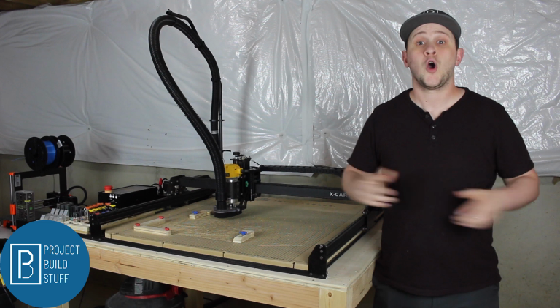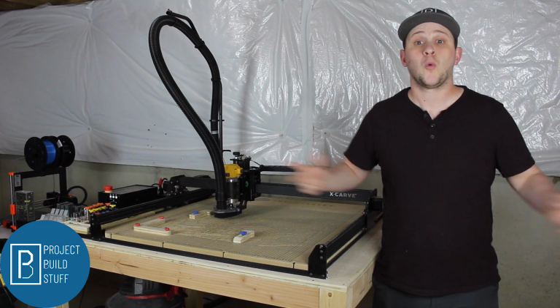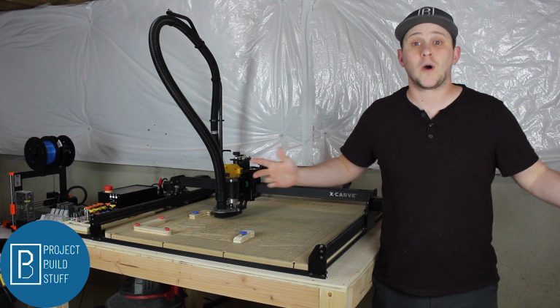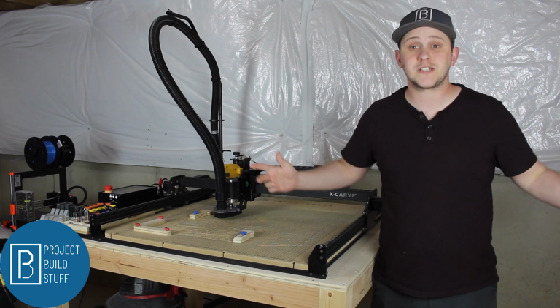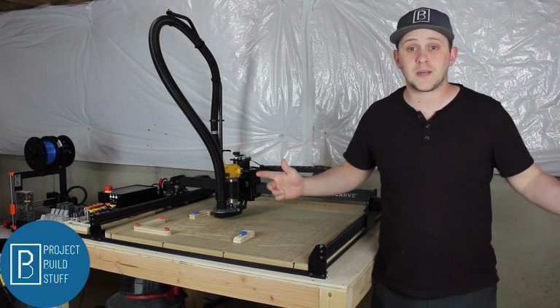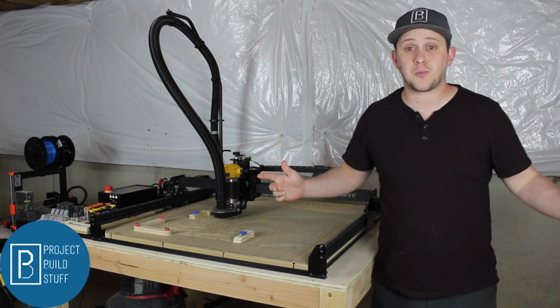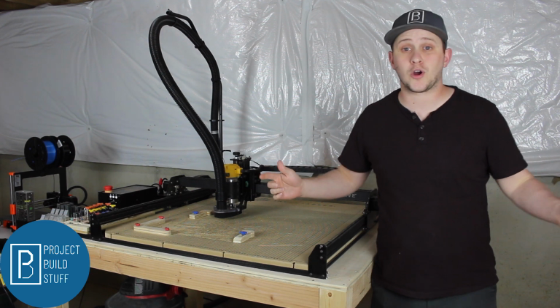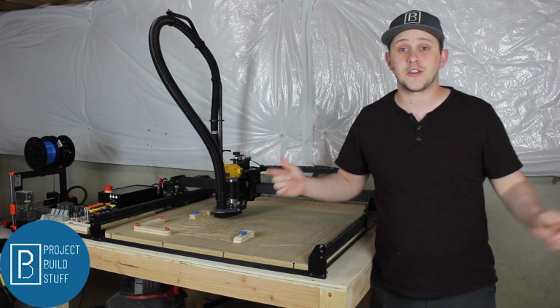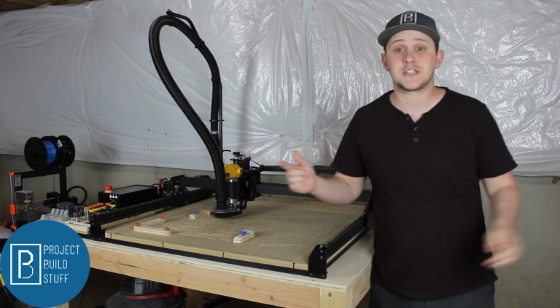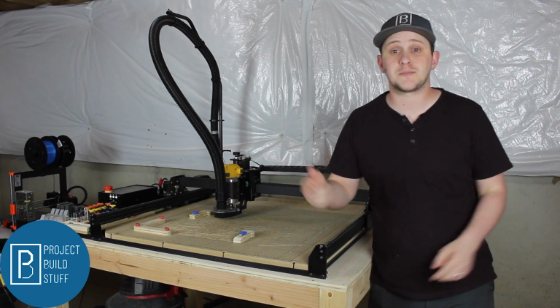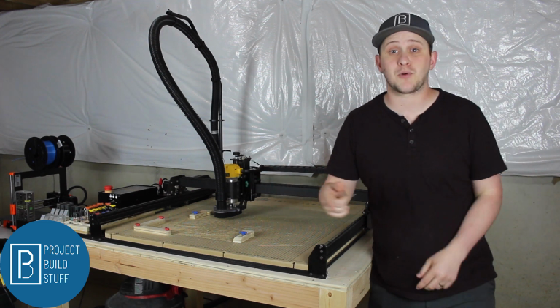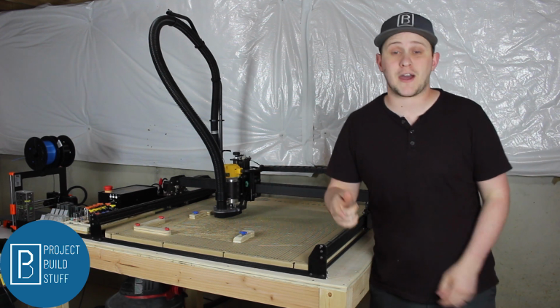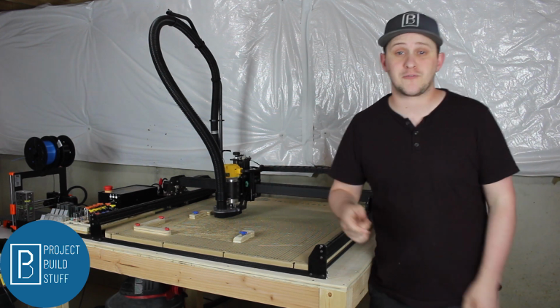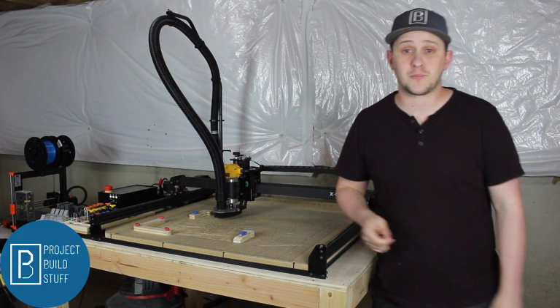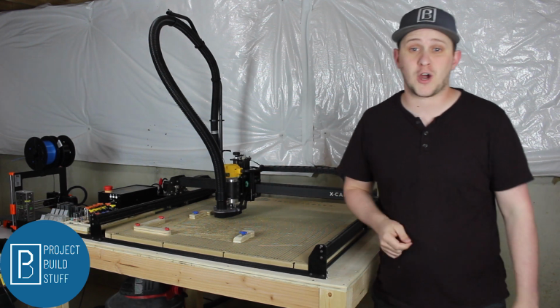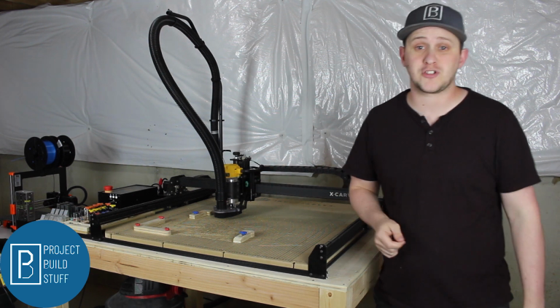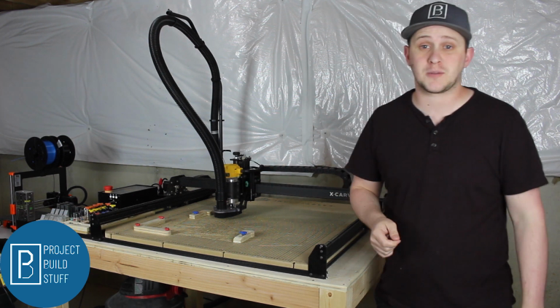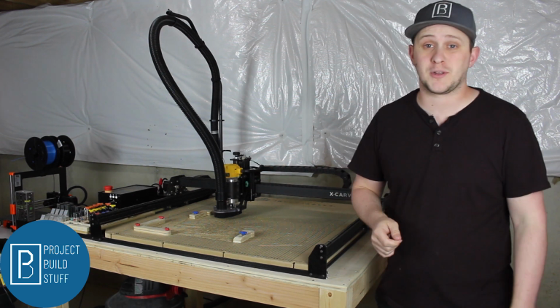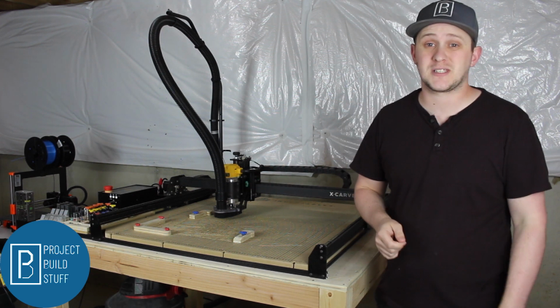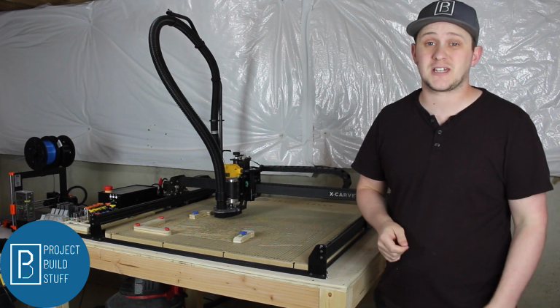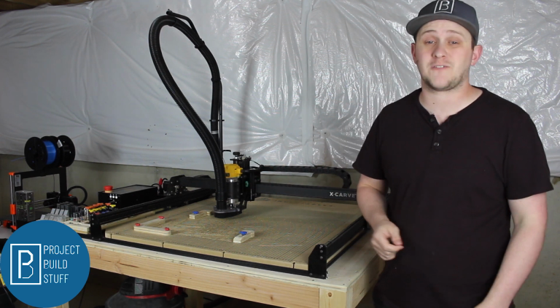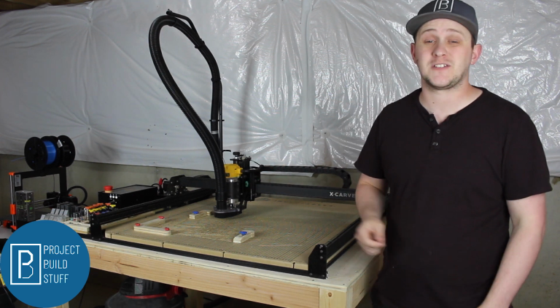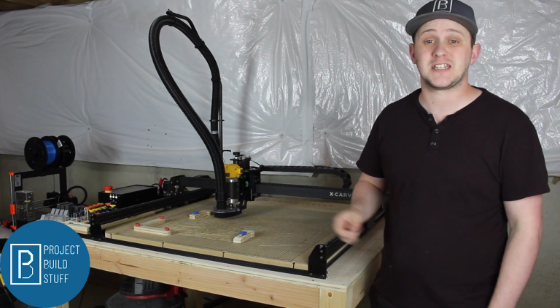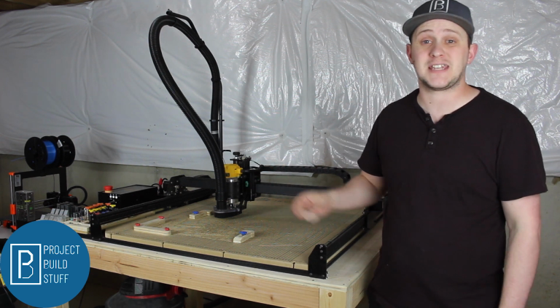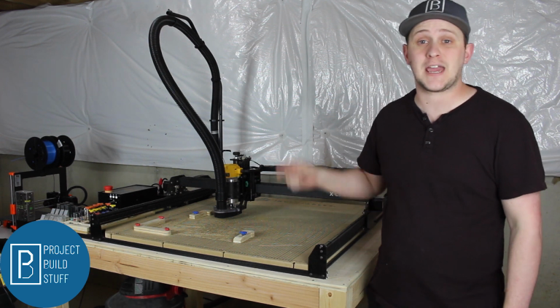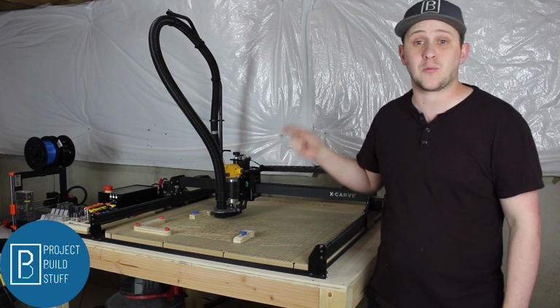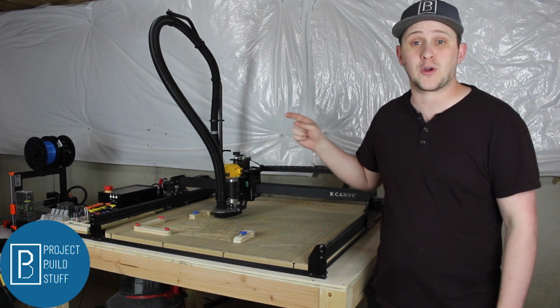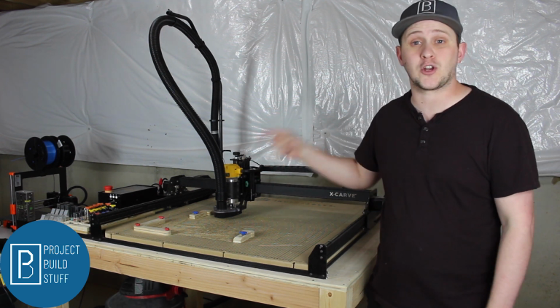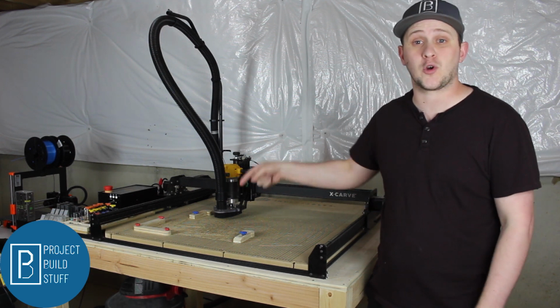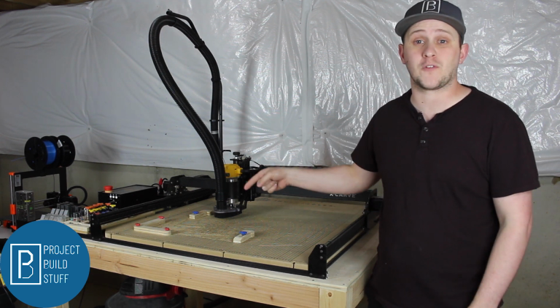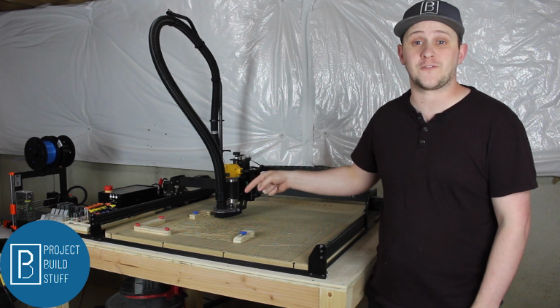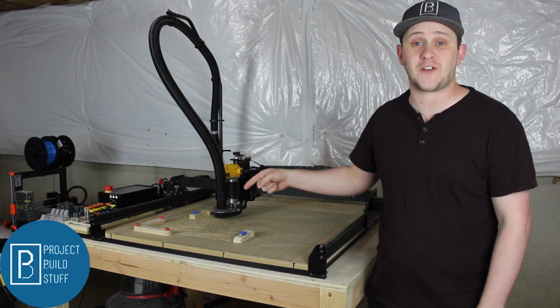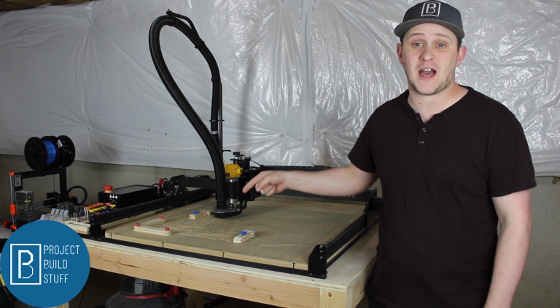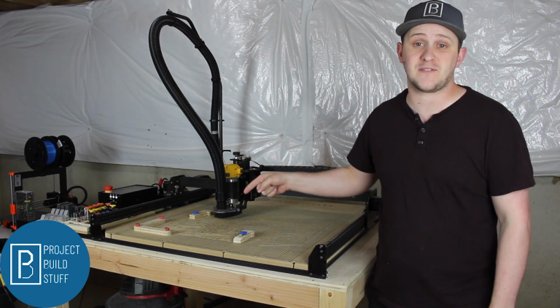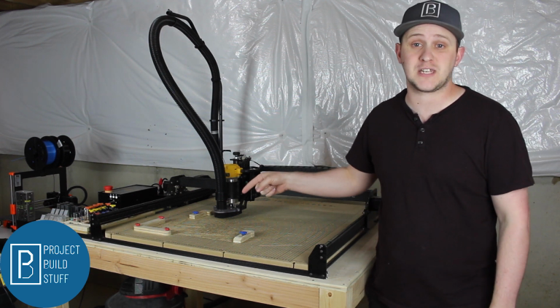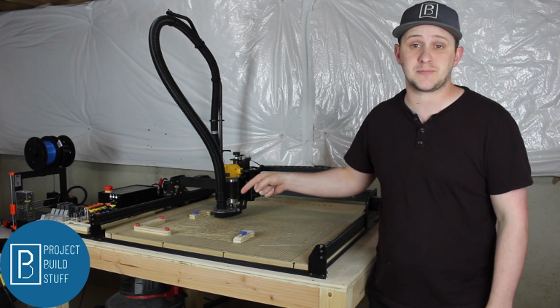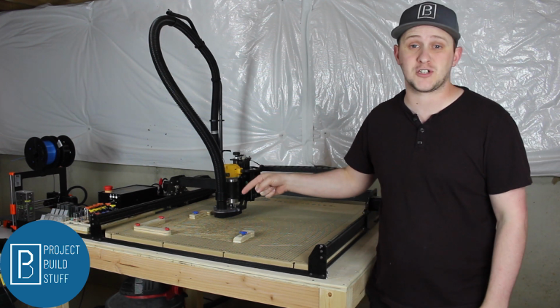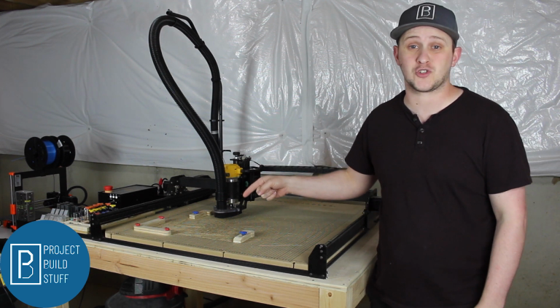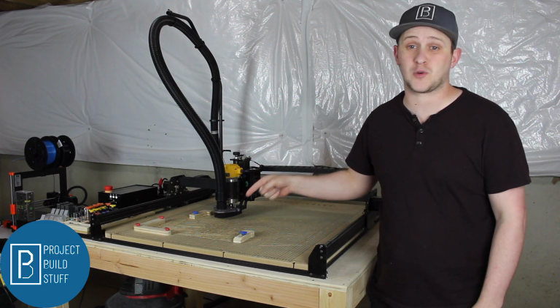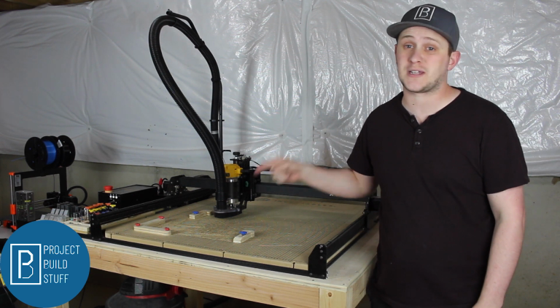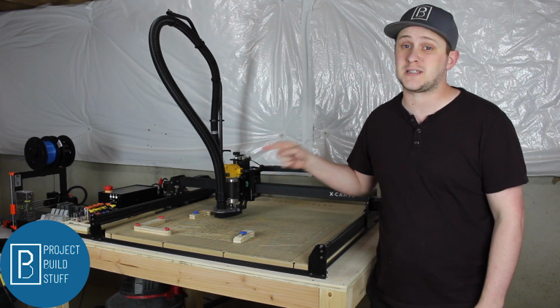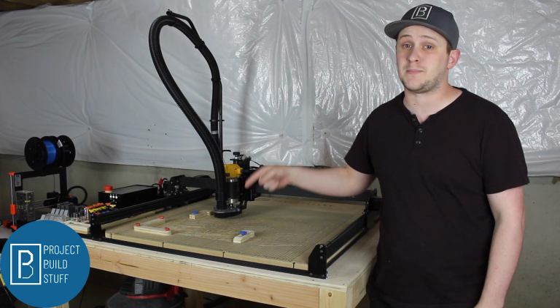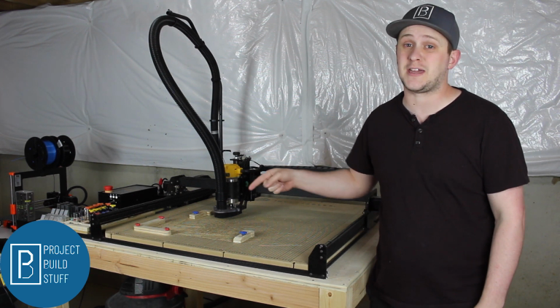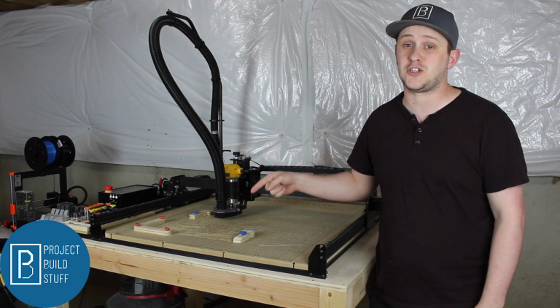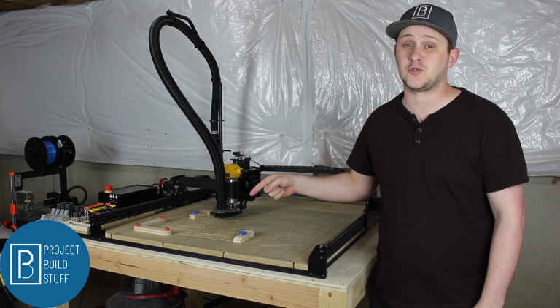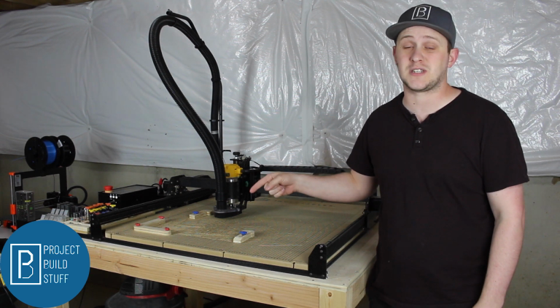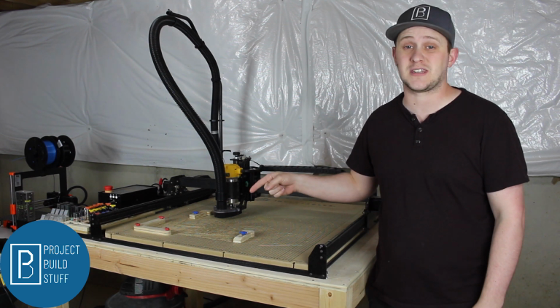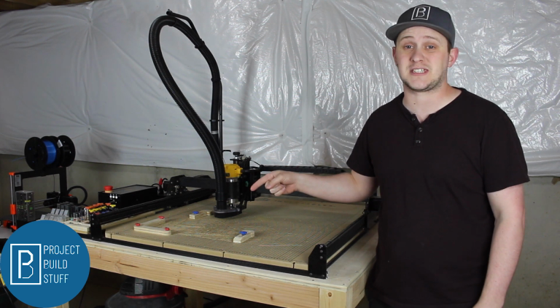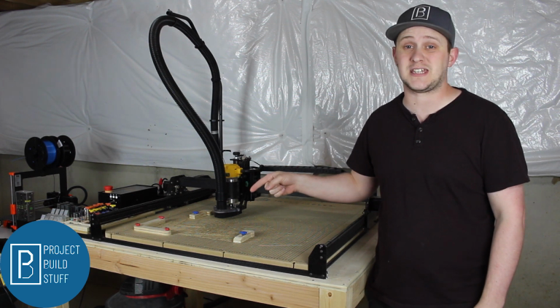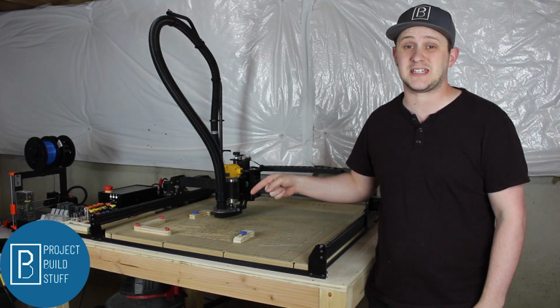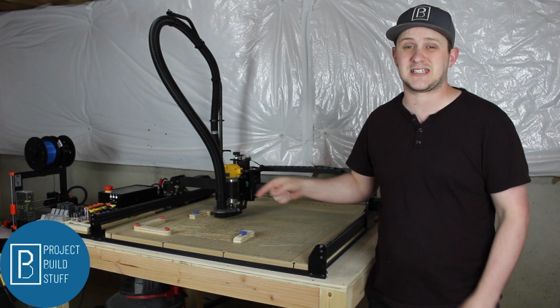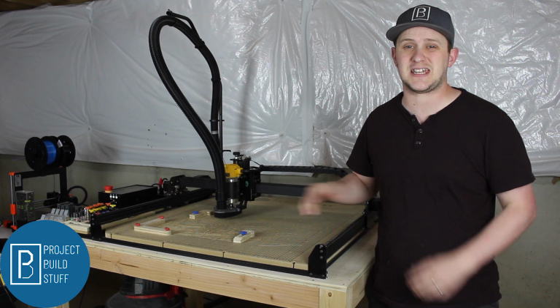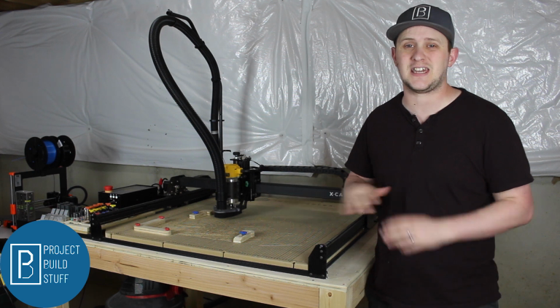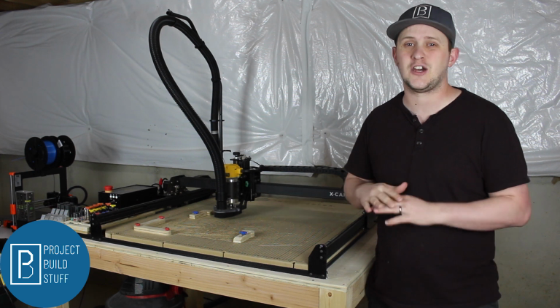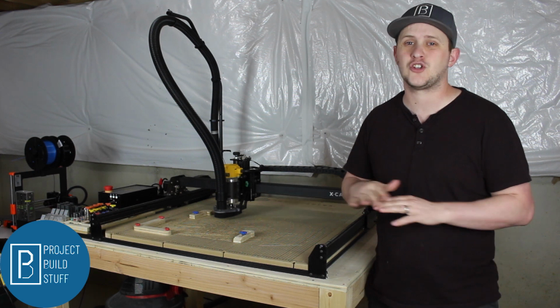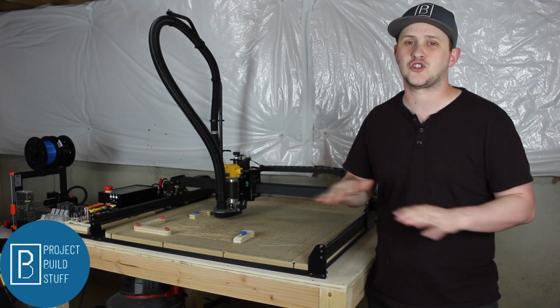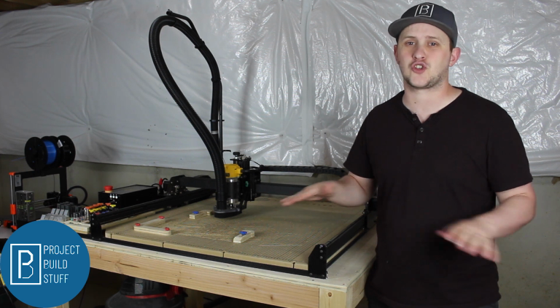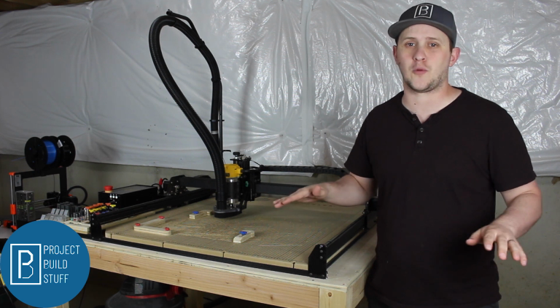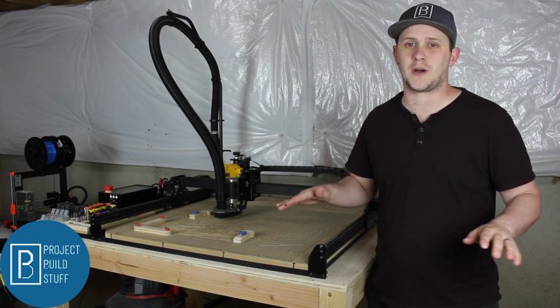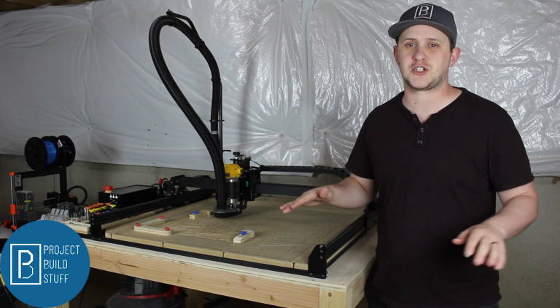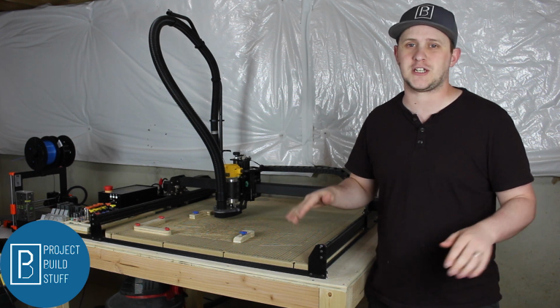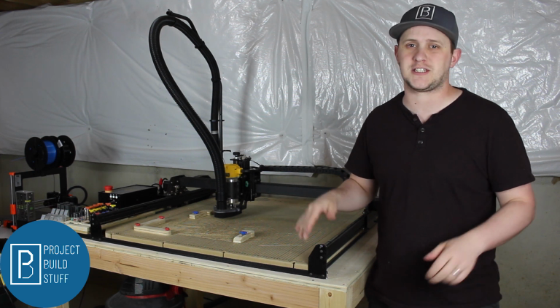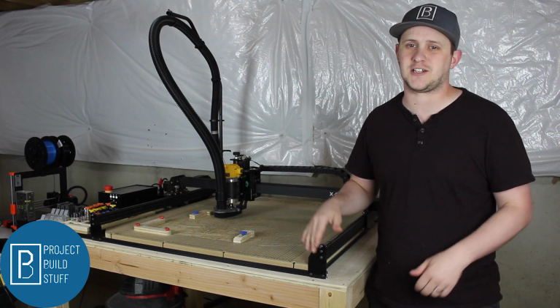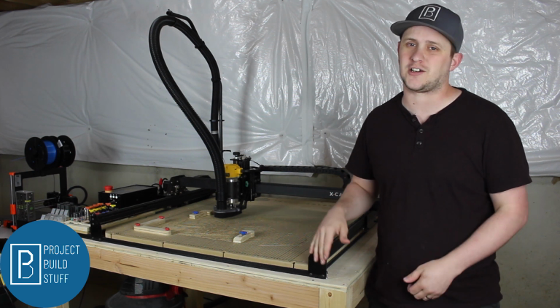What's up world, this is Brad from Project Buildstuff and today we're going to go over five tips and tricks that make using the CNC so much easier.